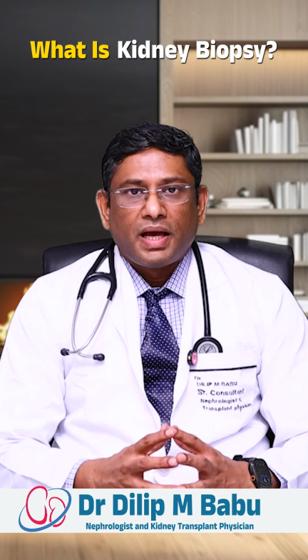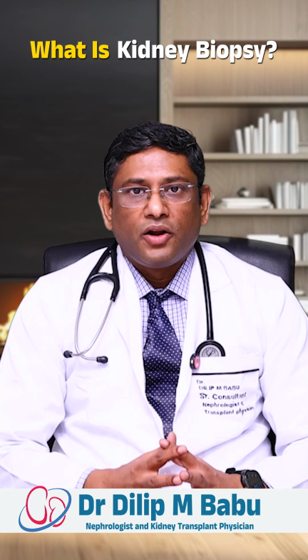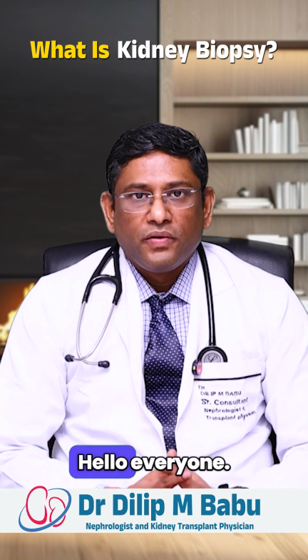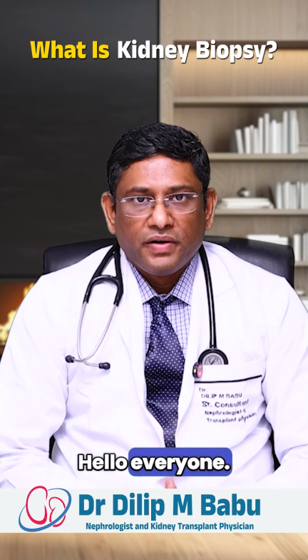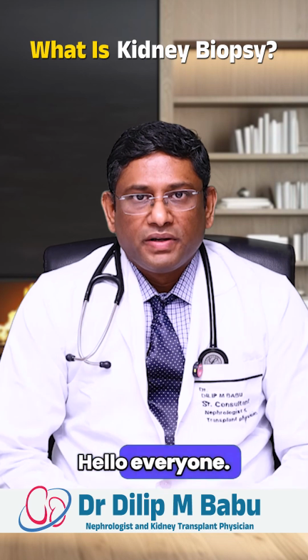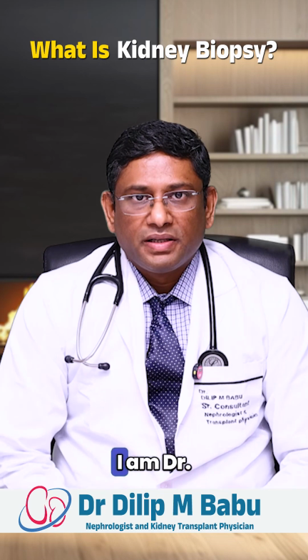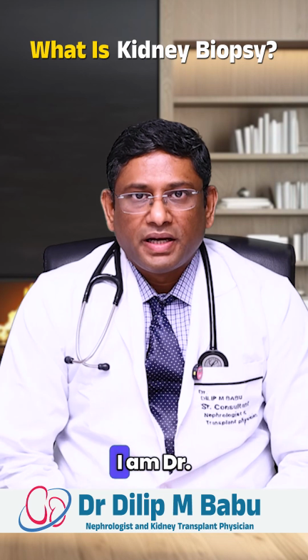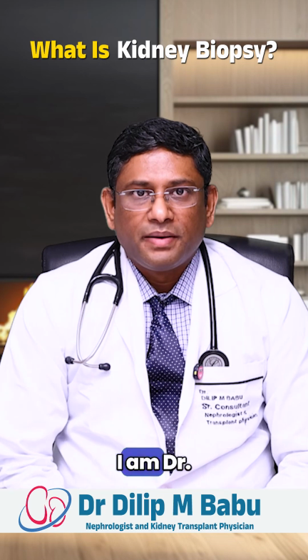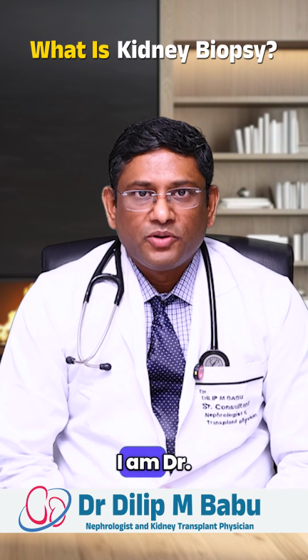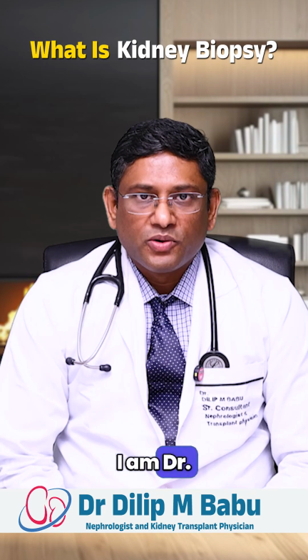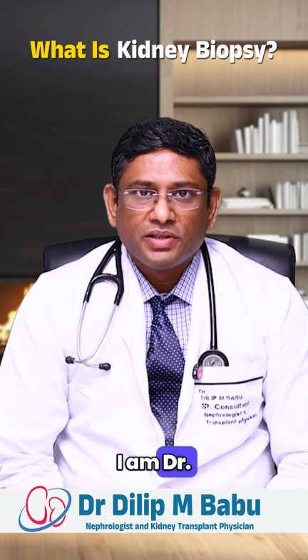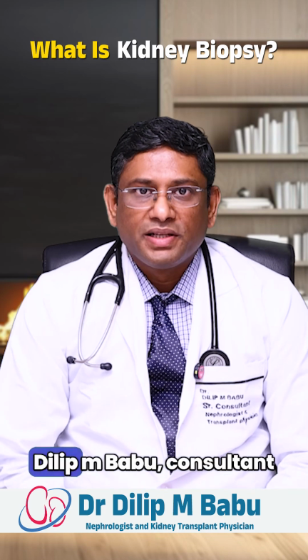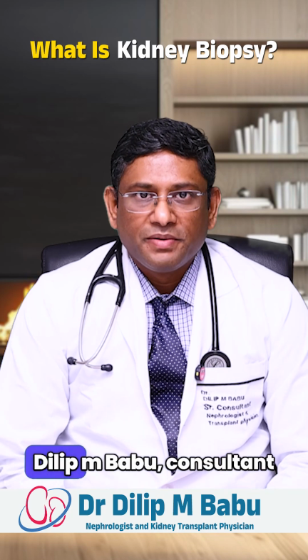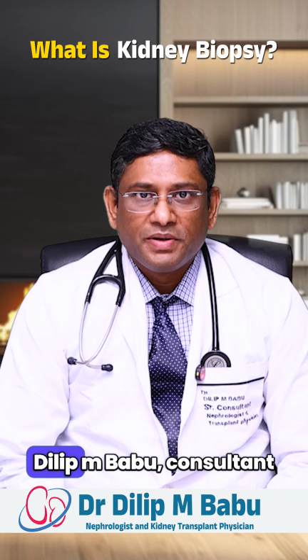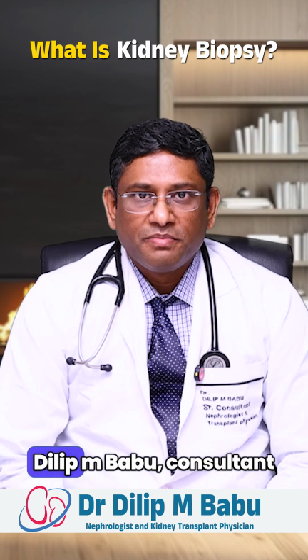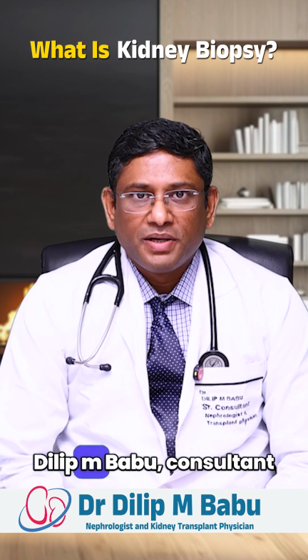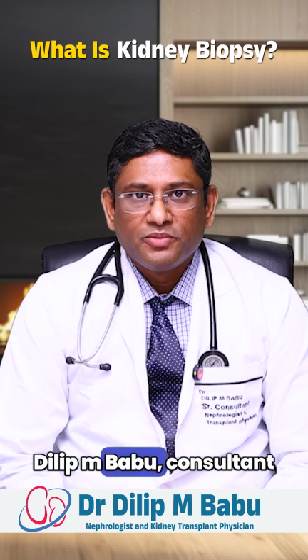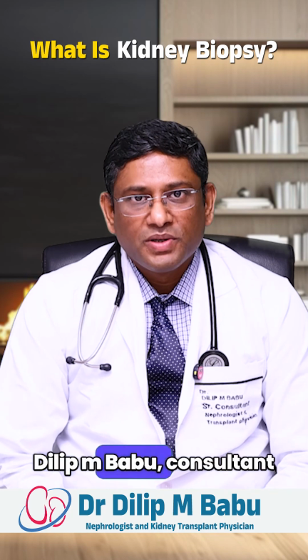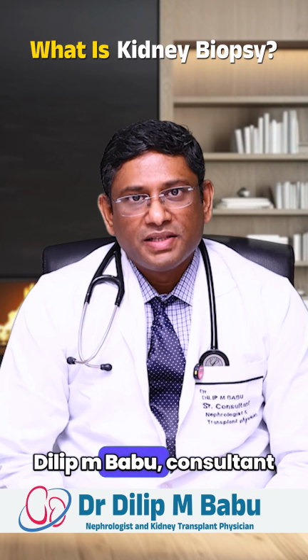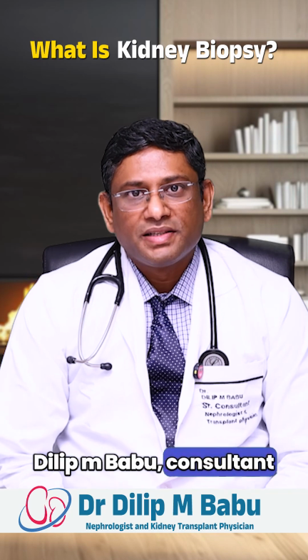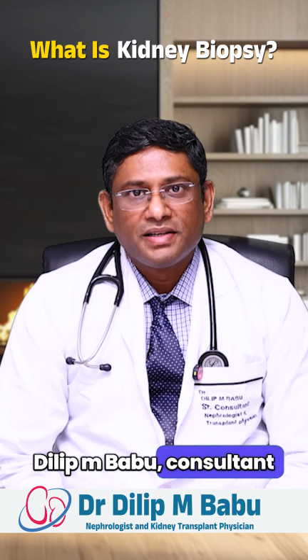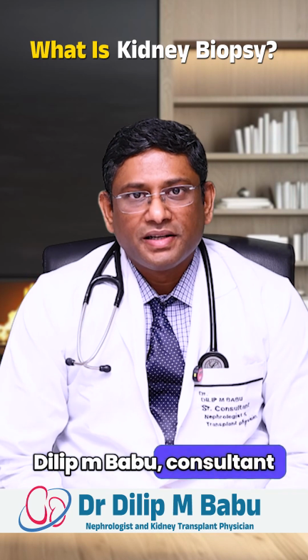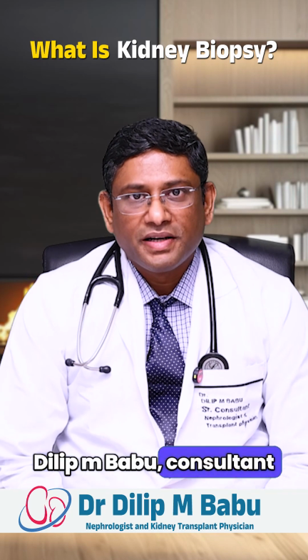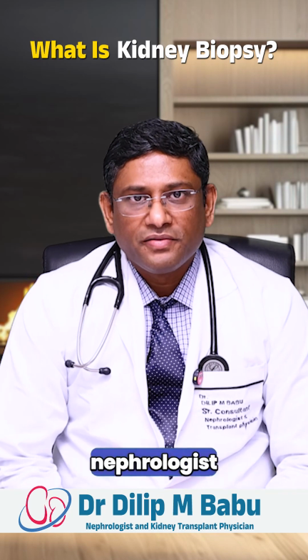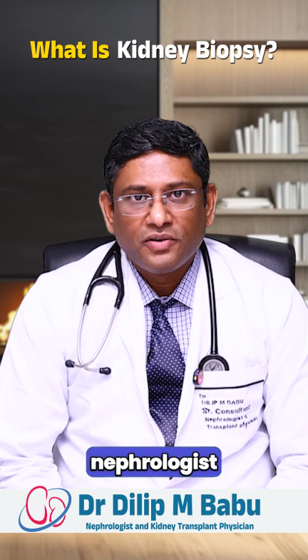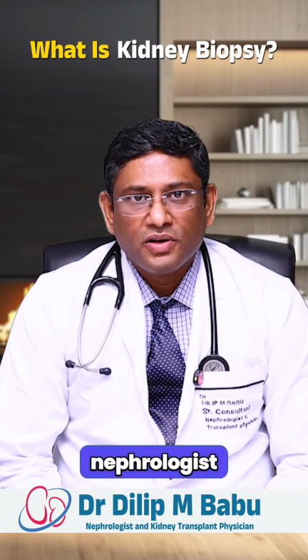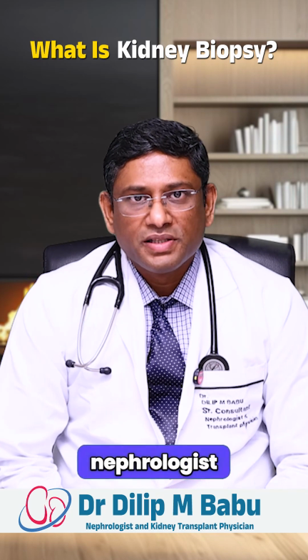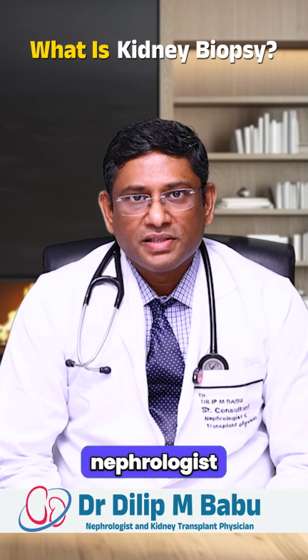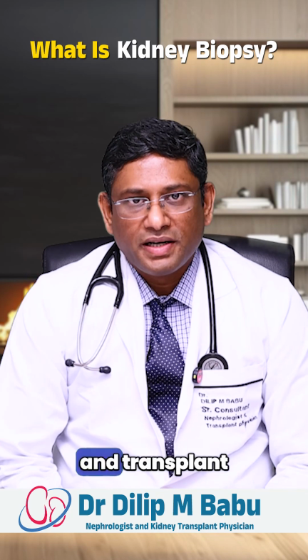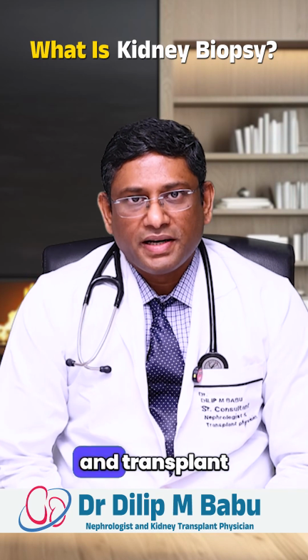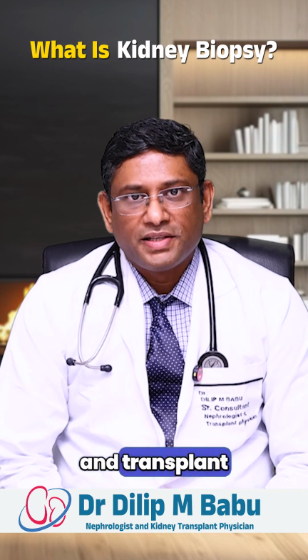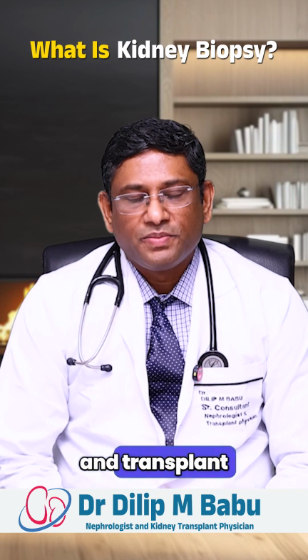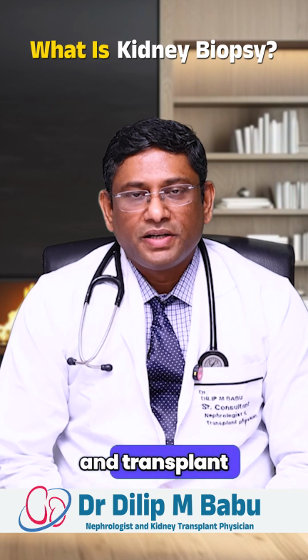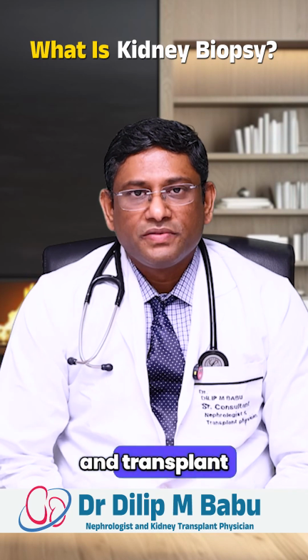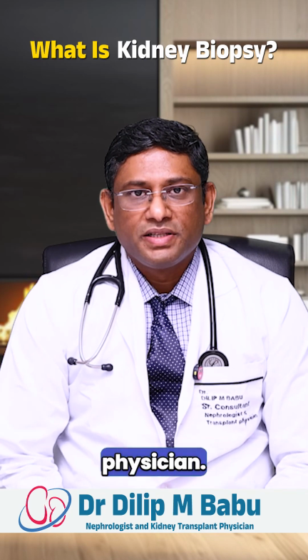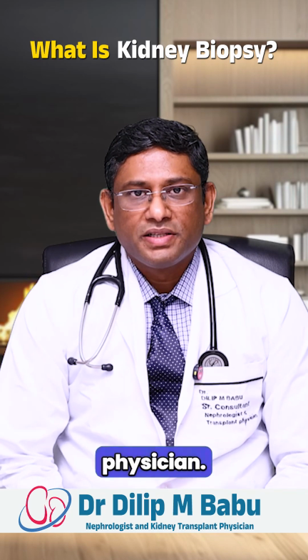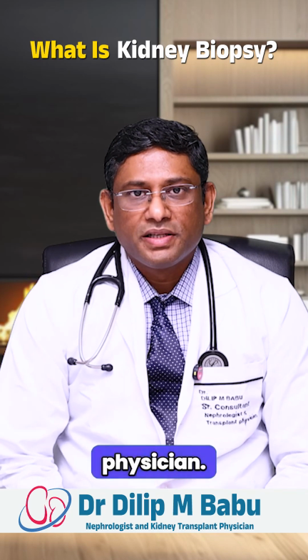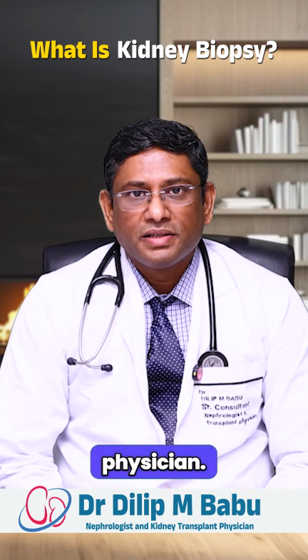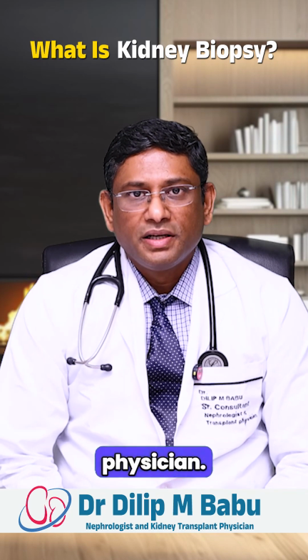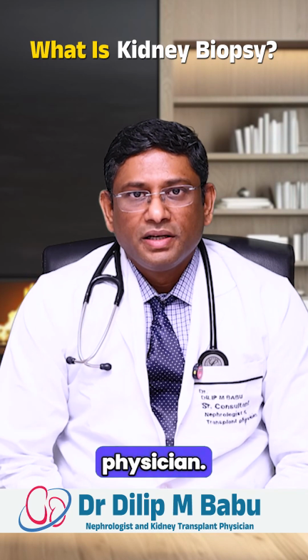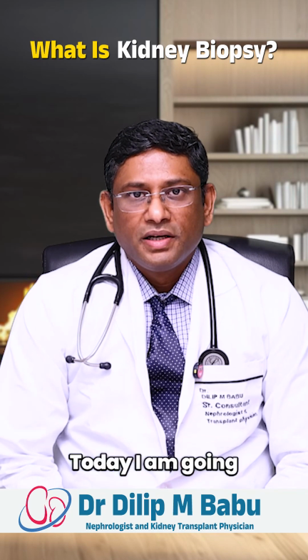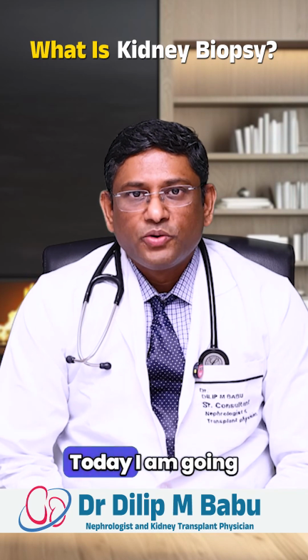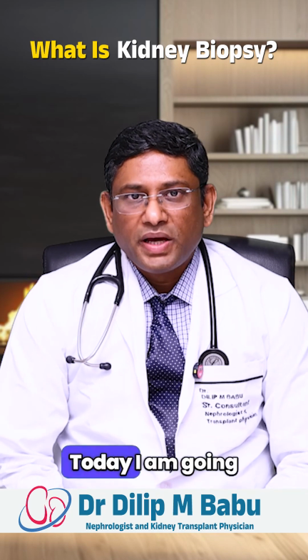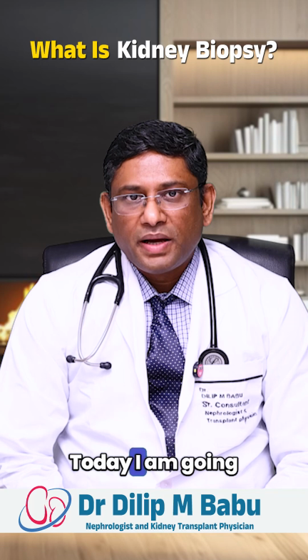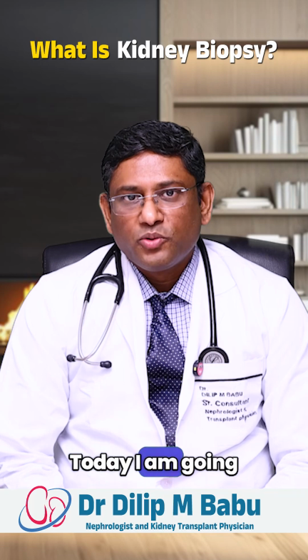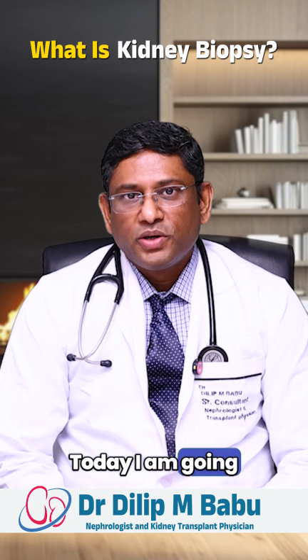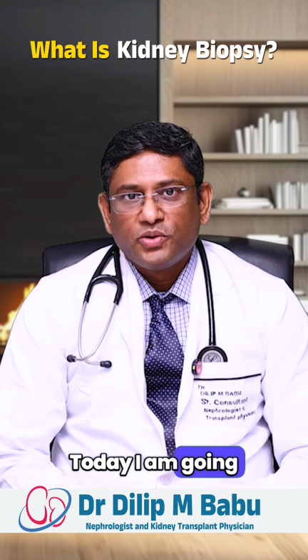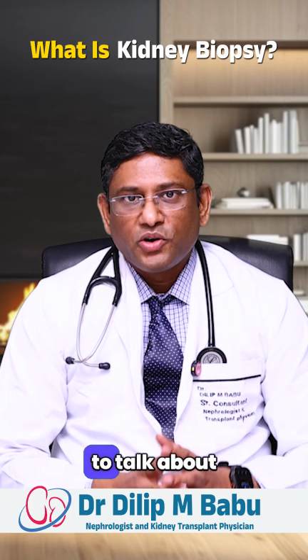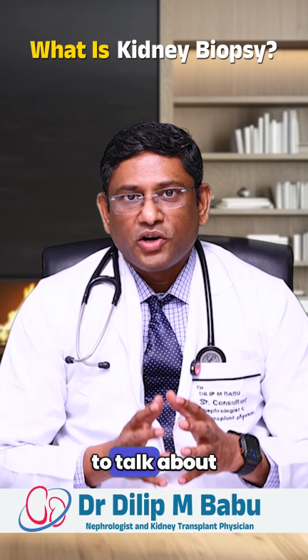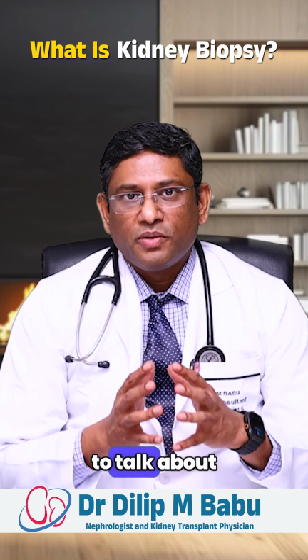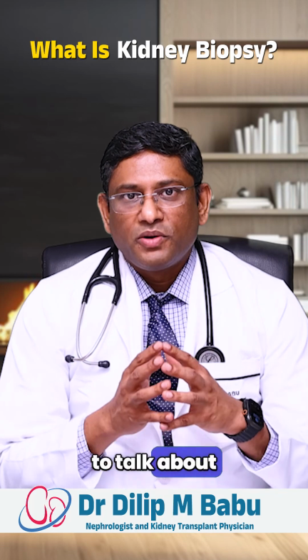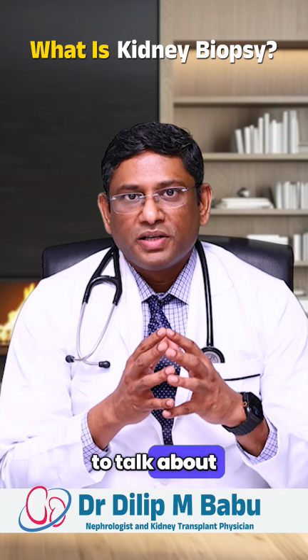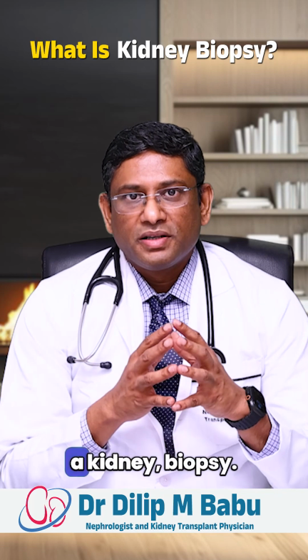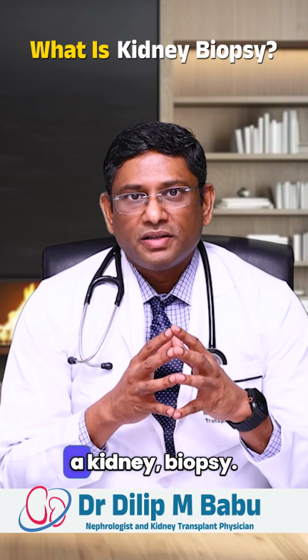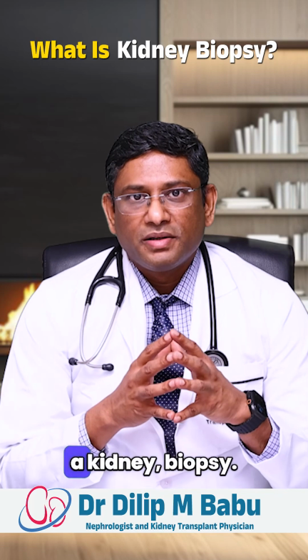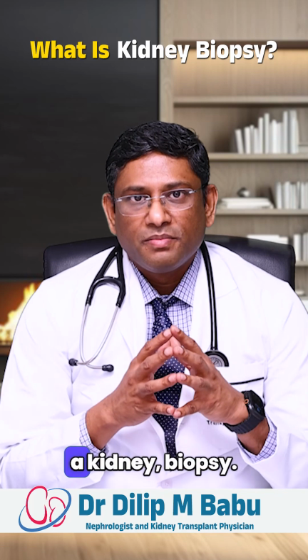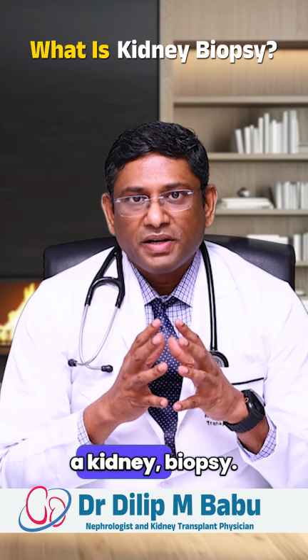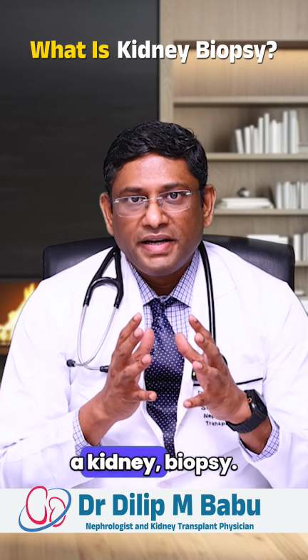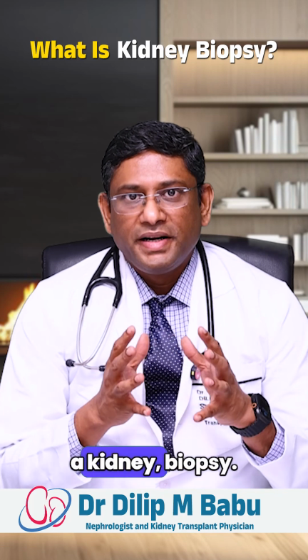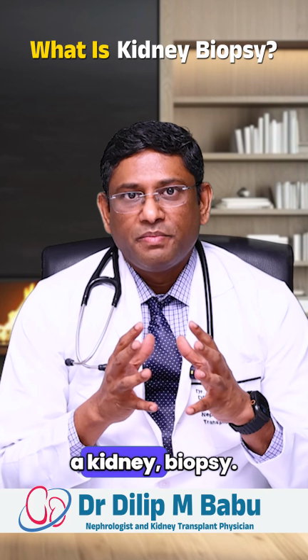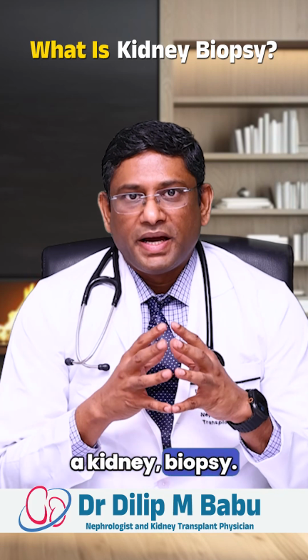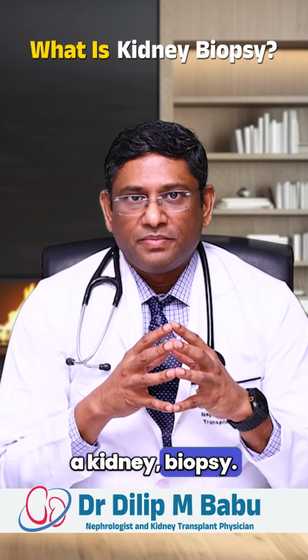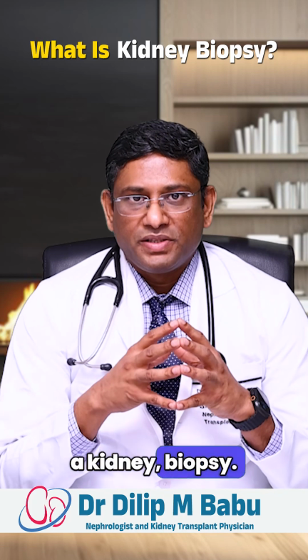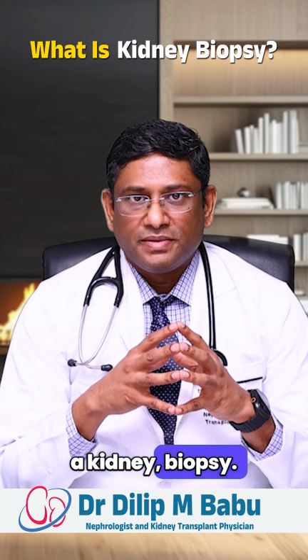Hello everyone, I am Dr. Dilip M. Babu, consultant nephrologist and transplant physician. Today I am going to talk about a kidney biopsy.